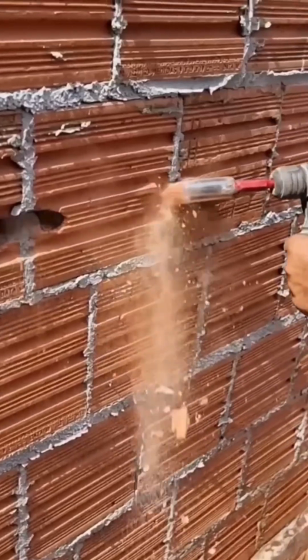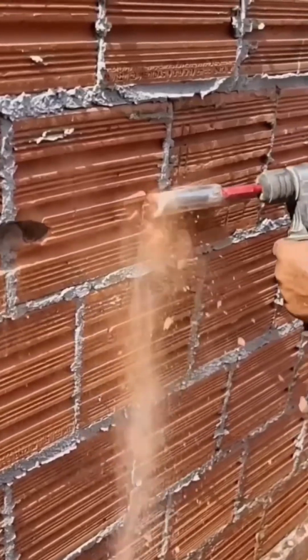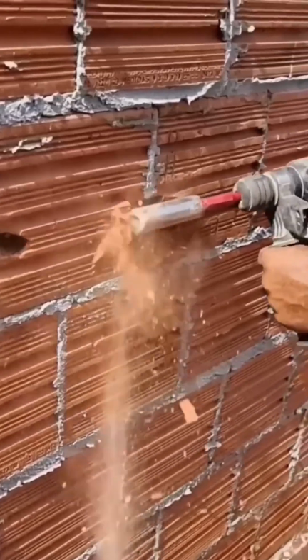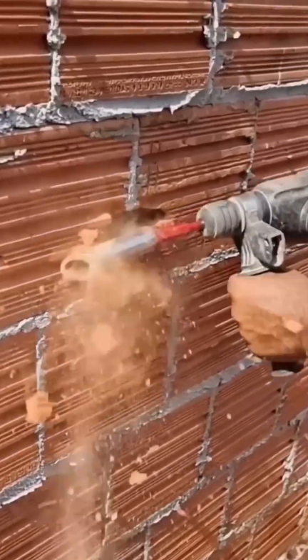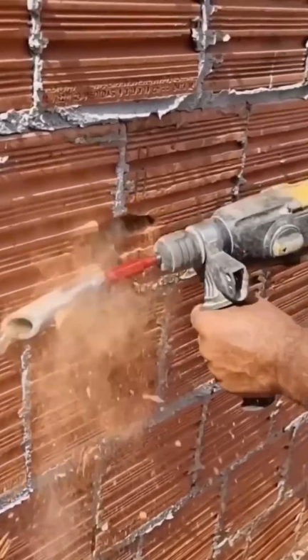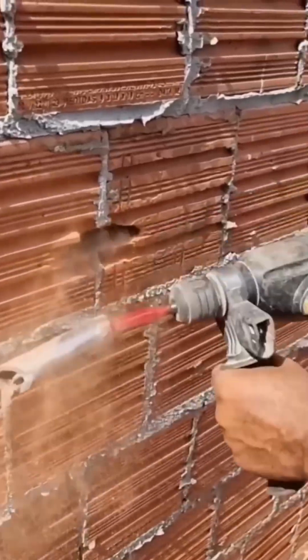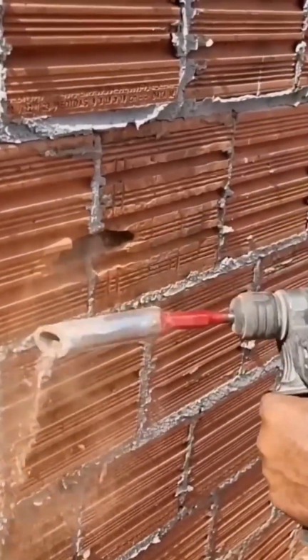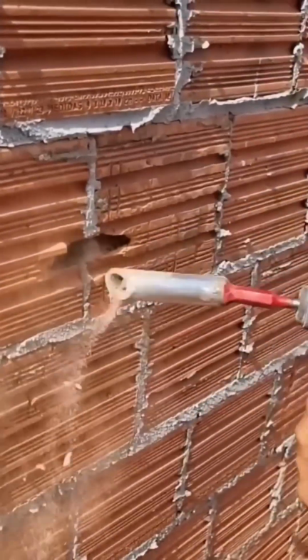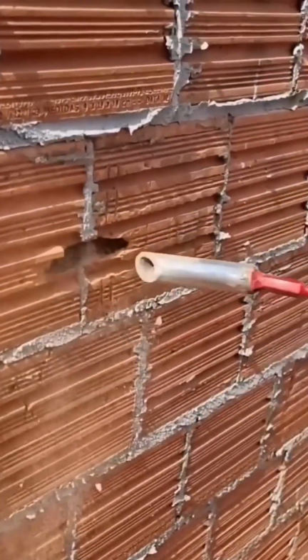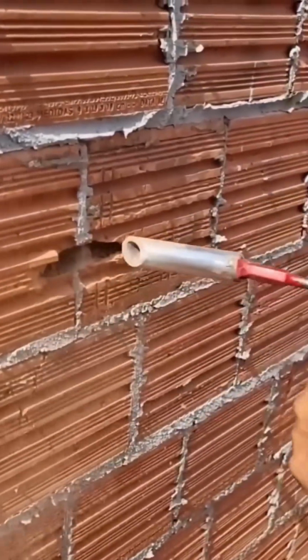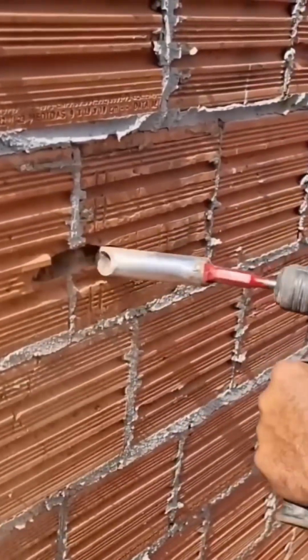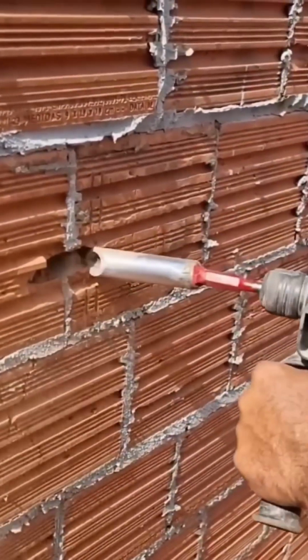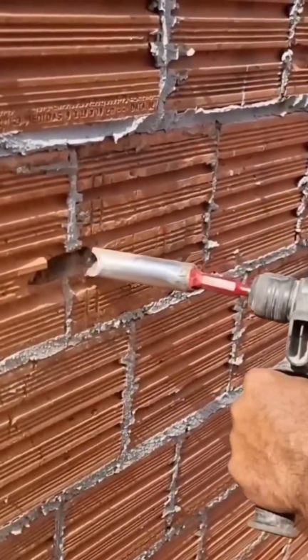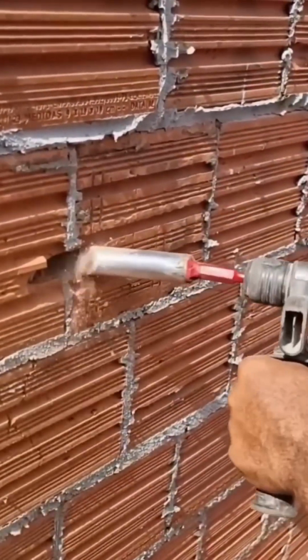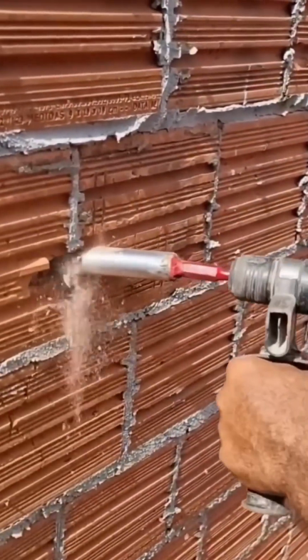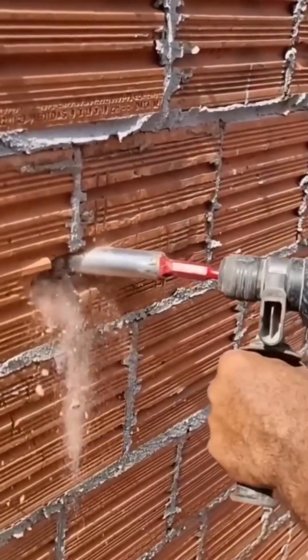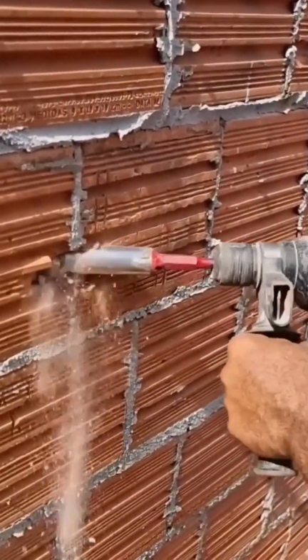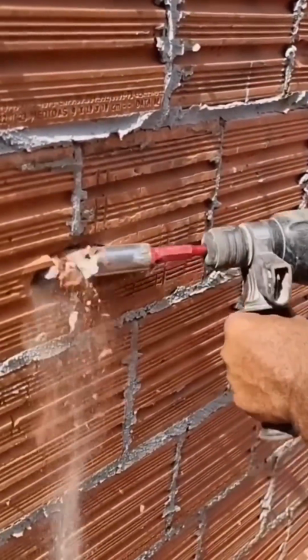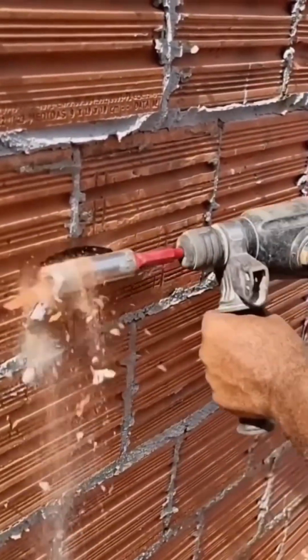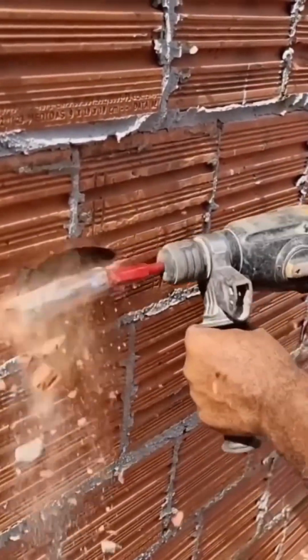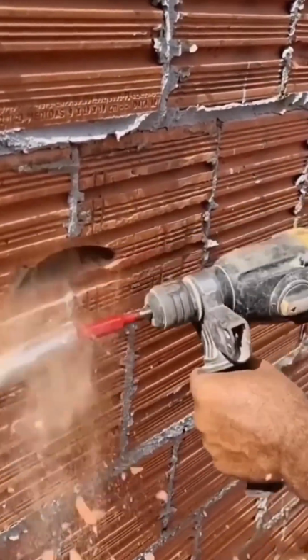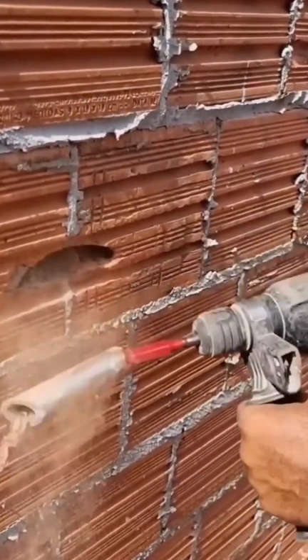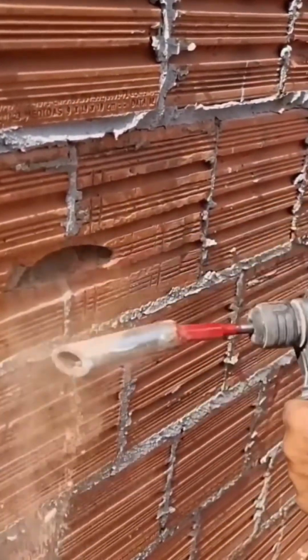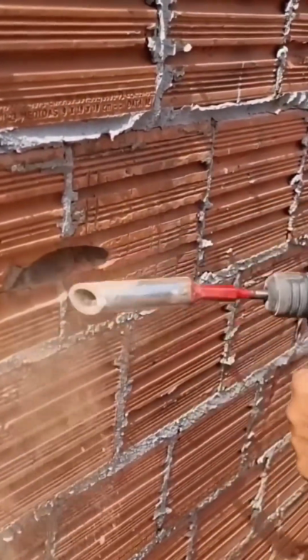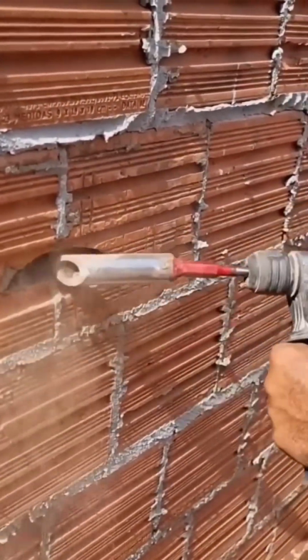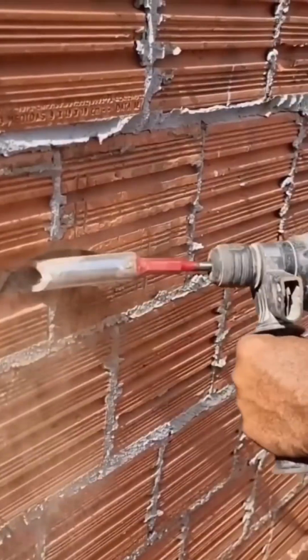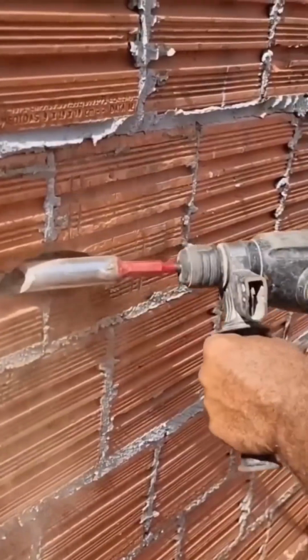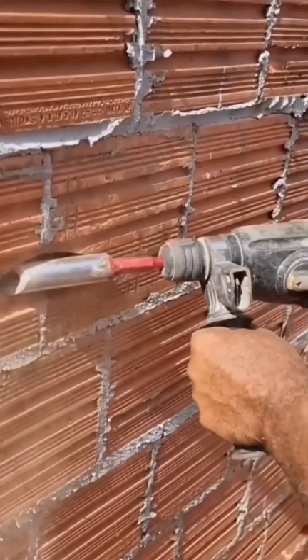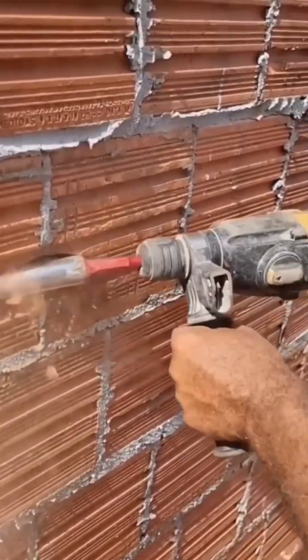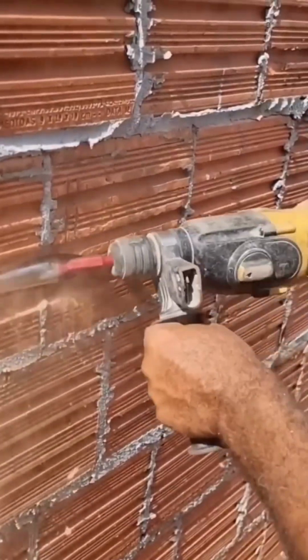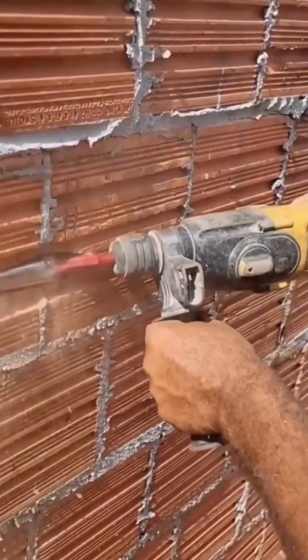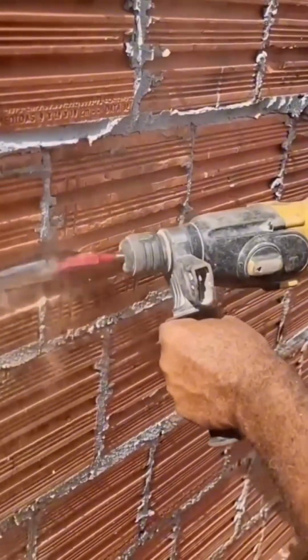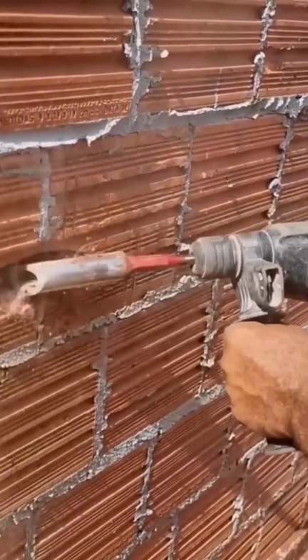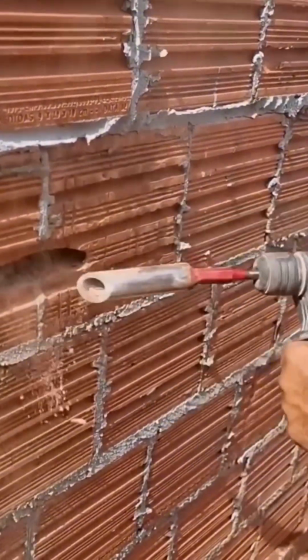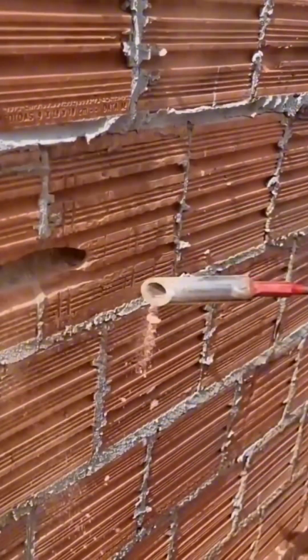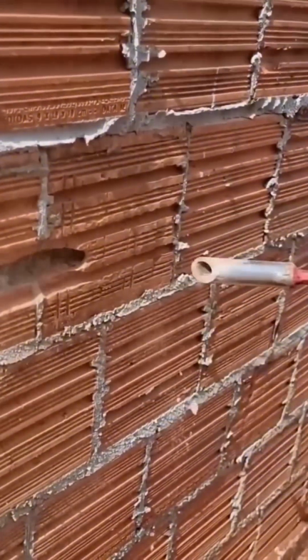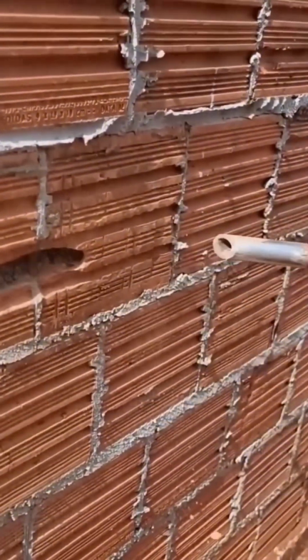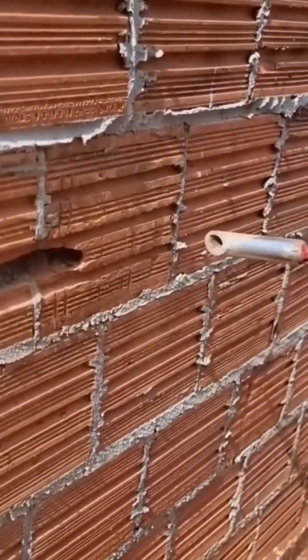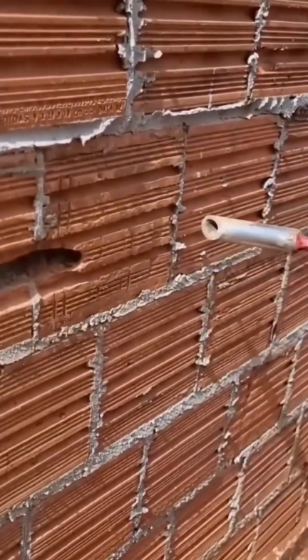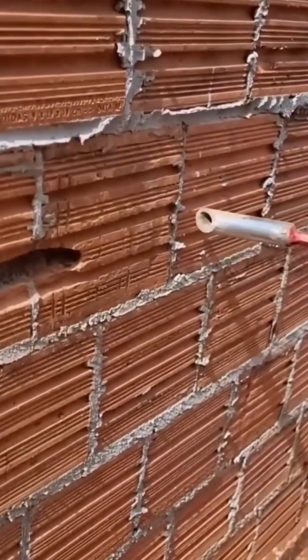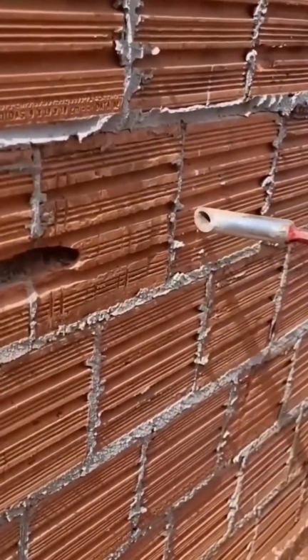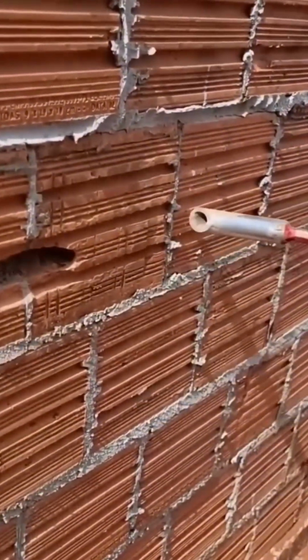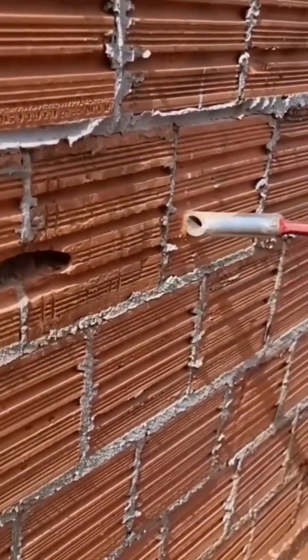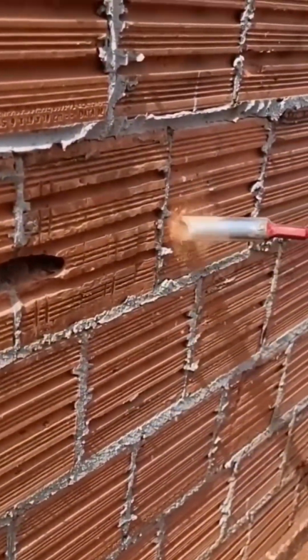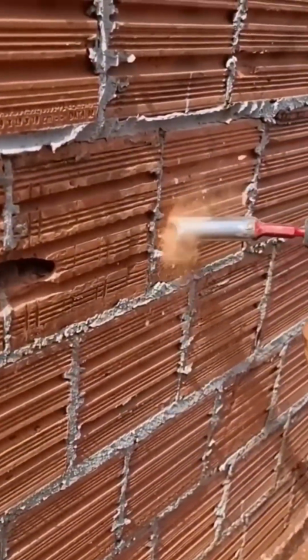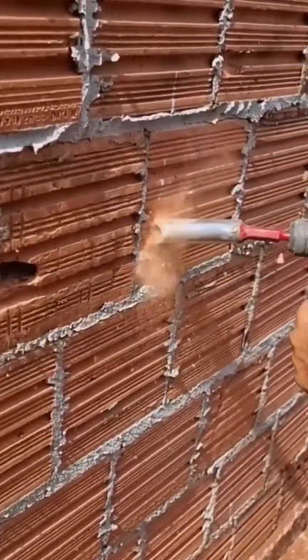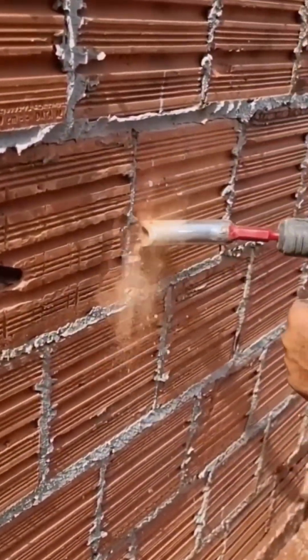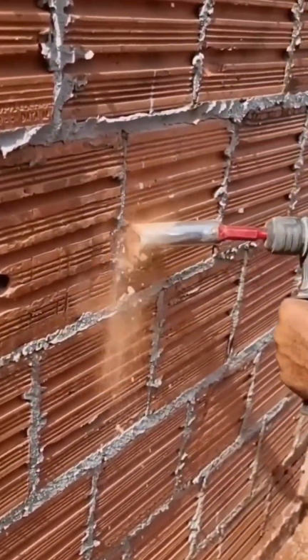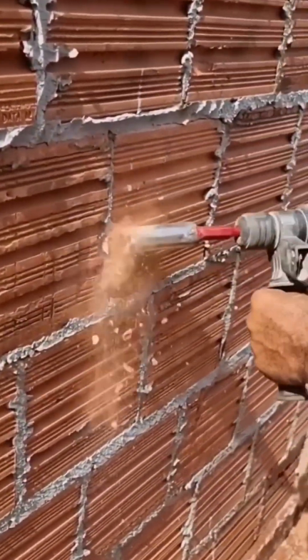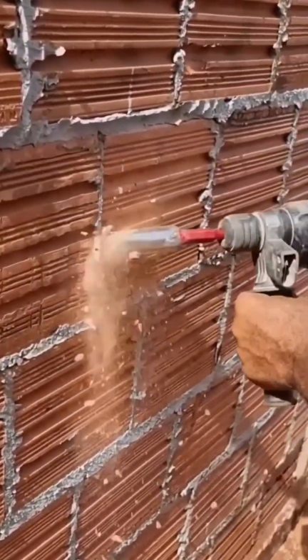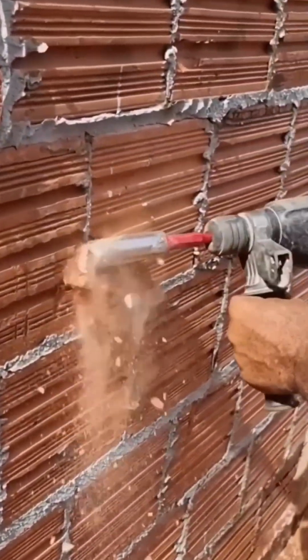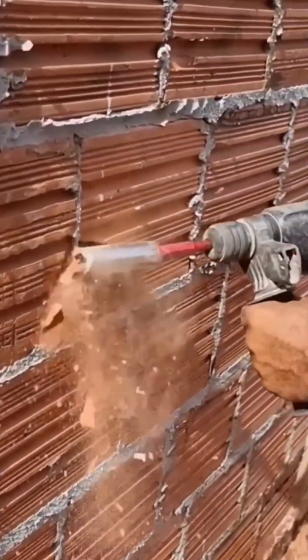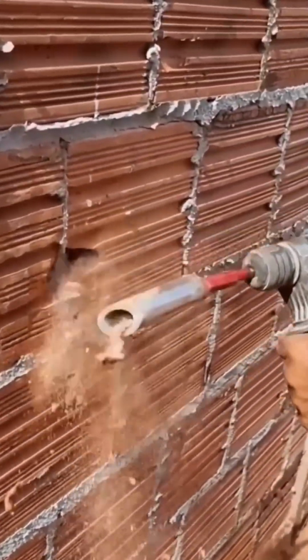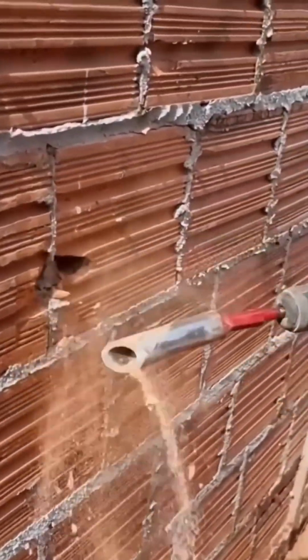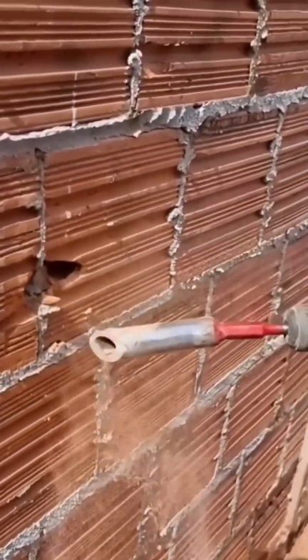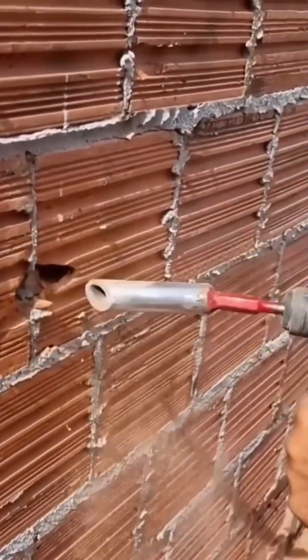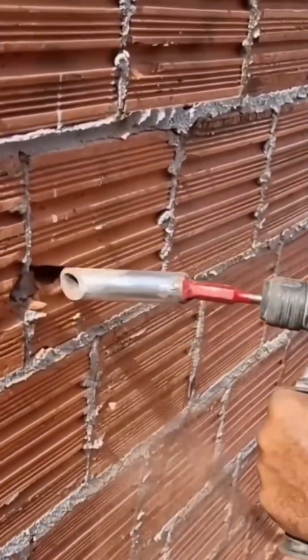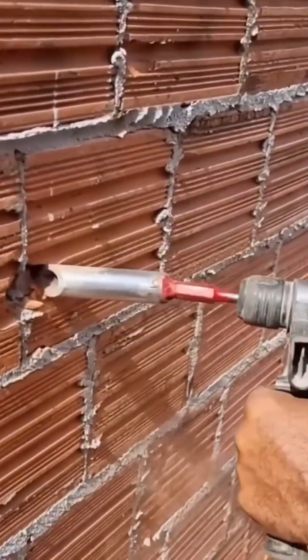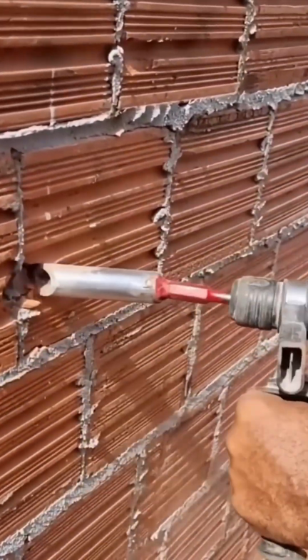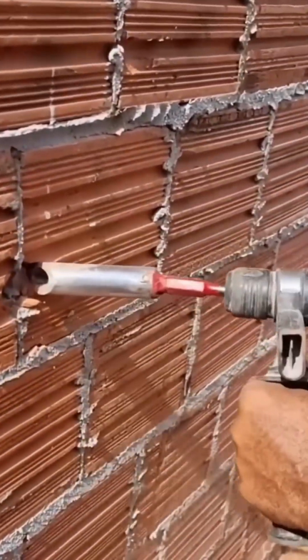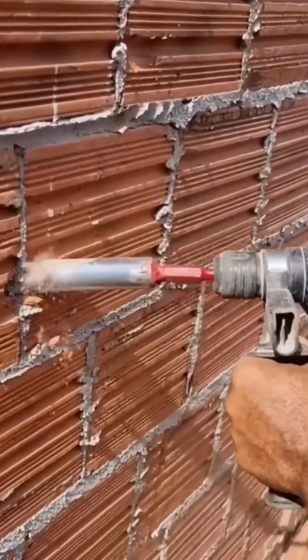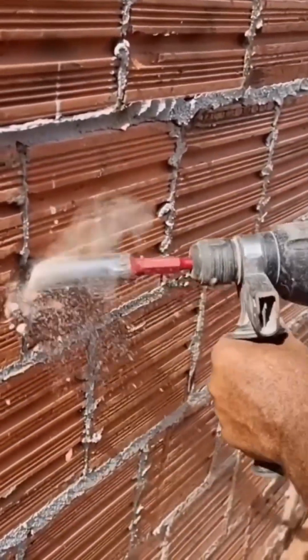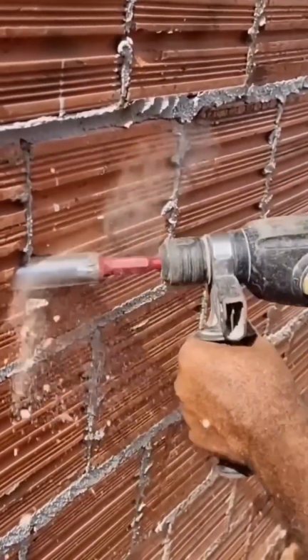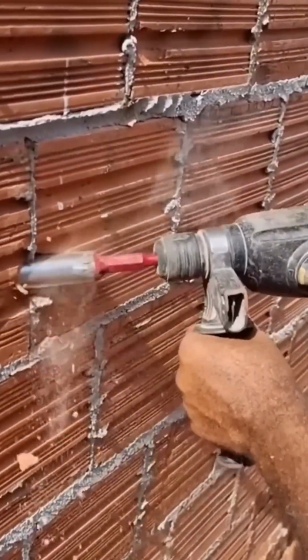A wall crumbles neatly under a multi-purpose drill, dust falling in slow sheets while the bit pushes deeper.